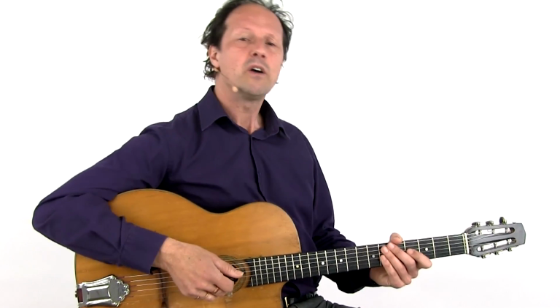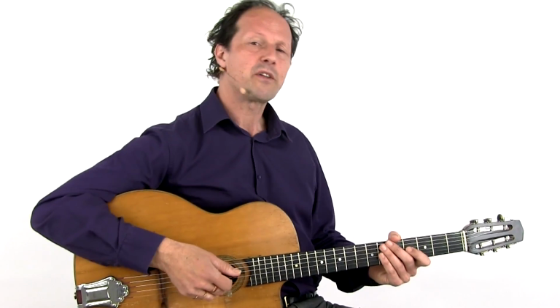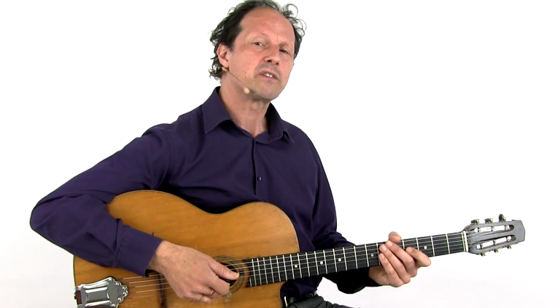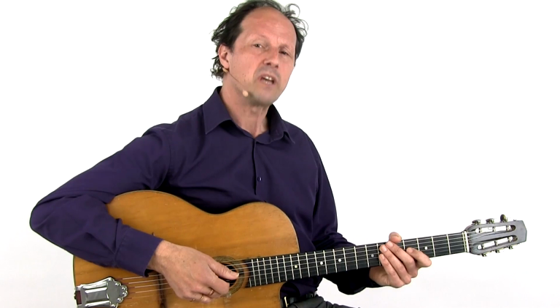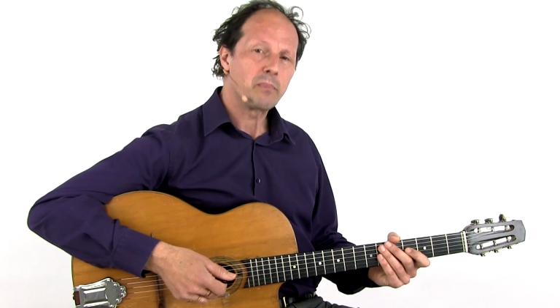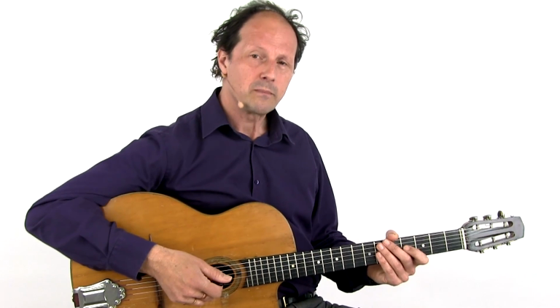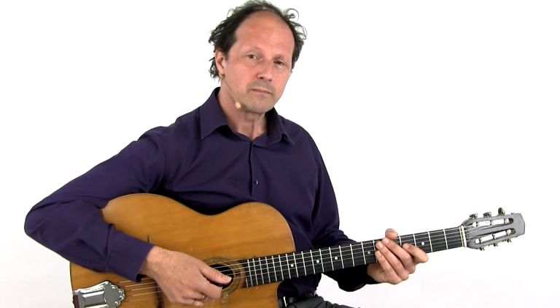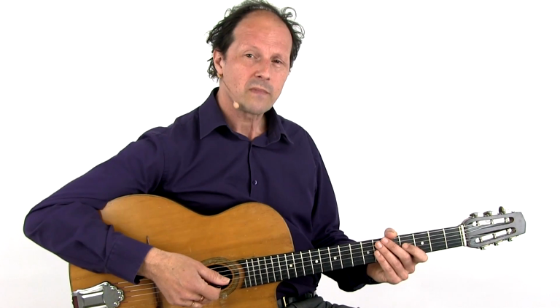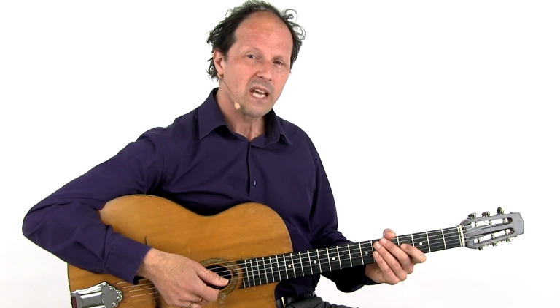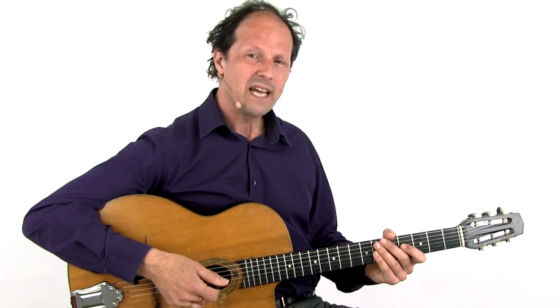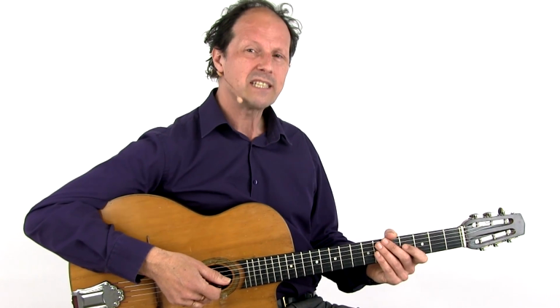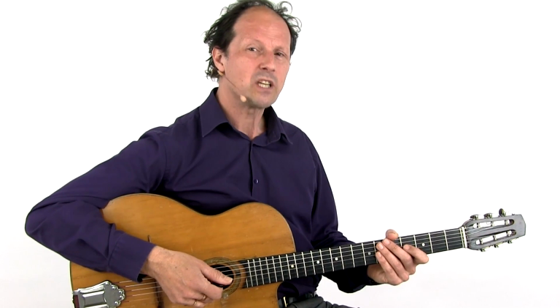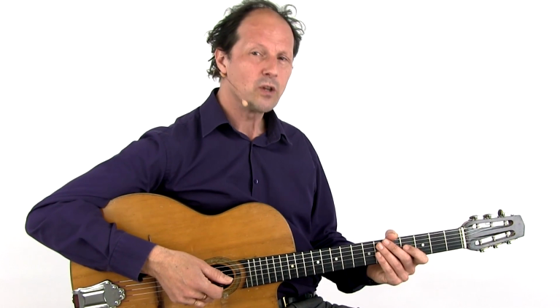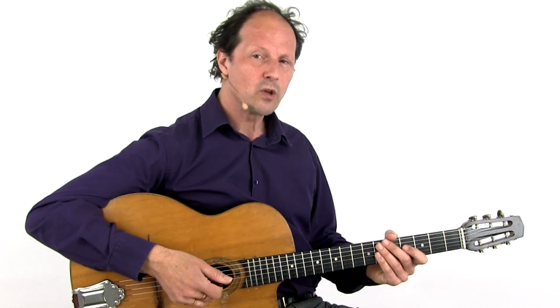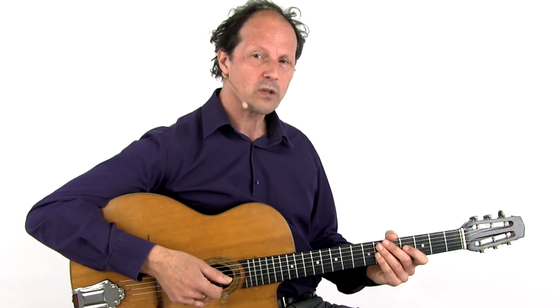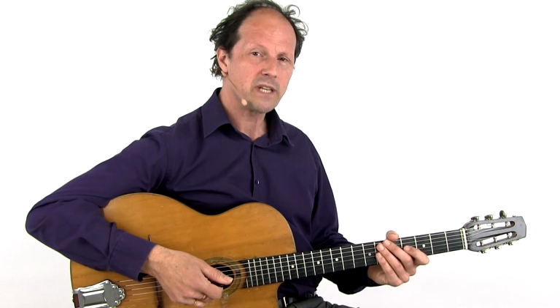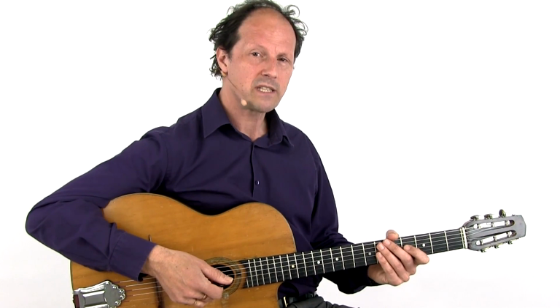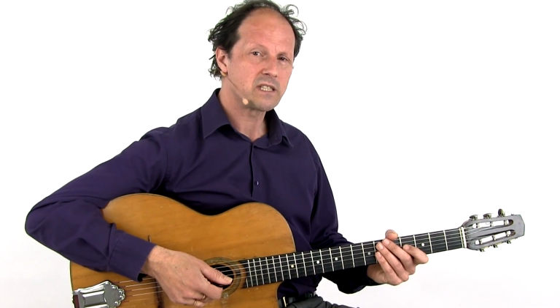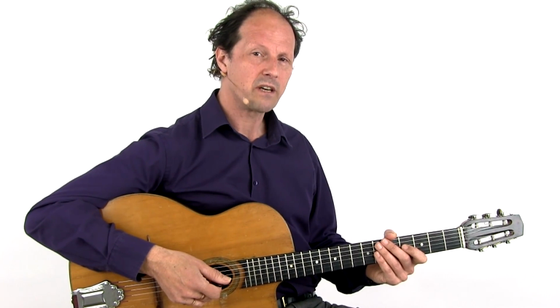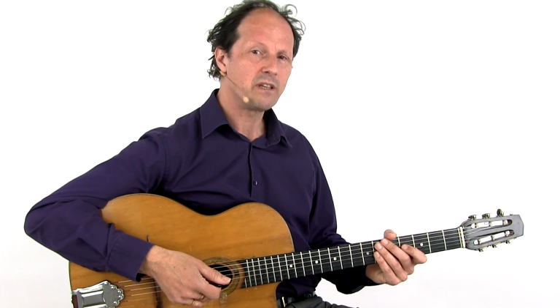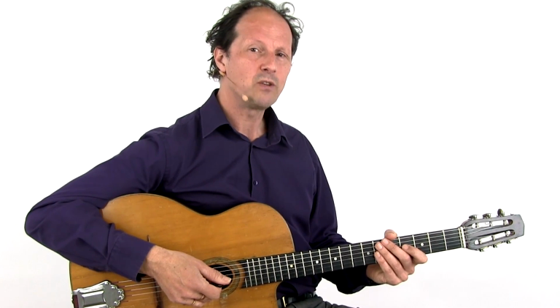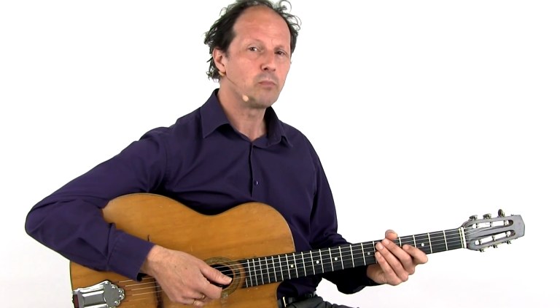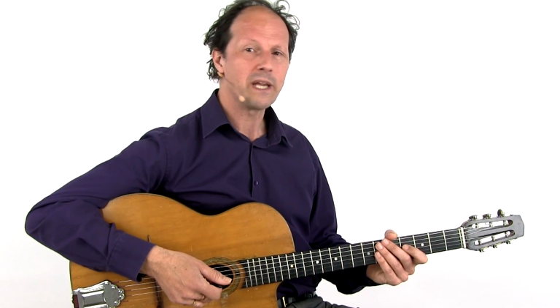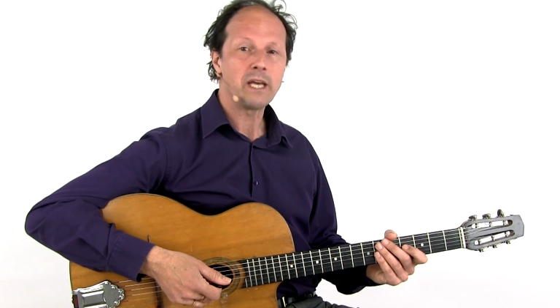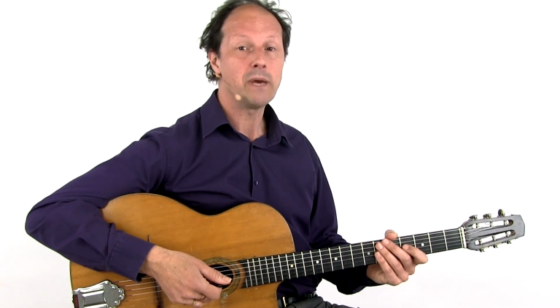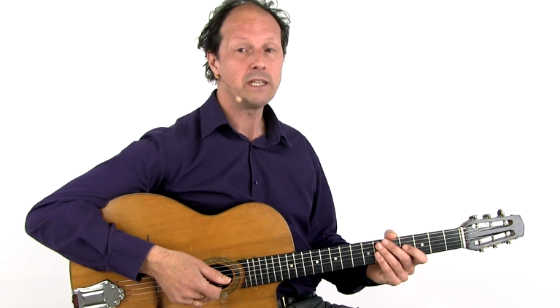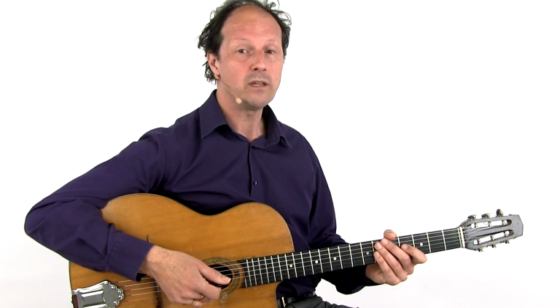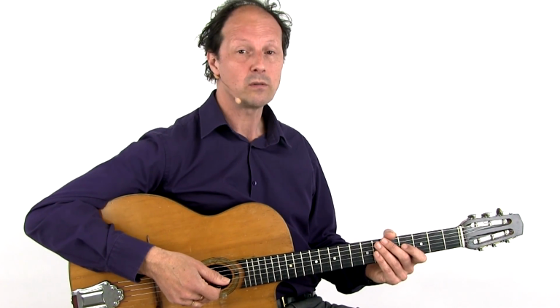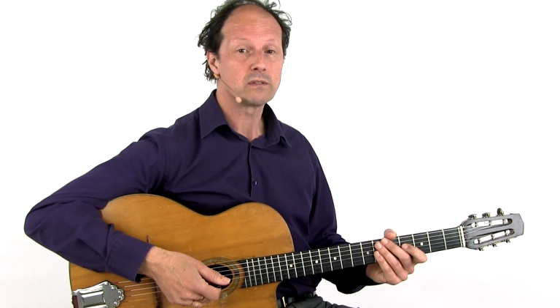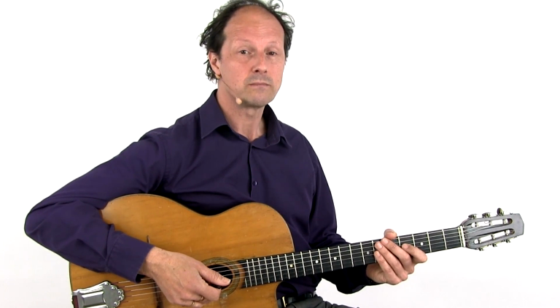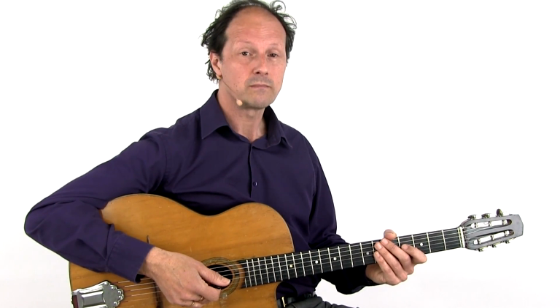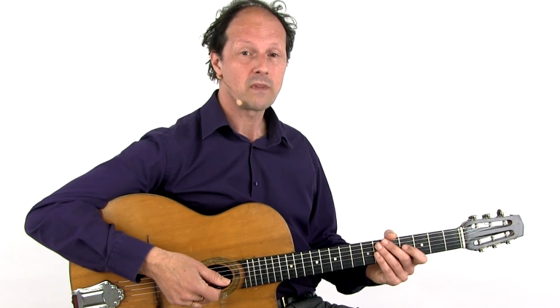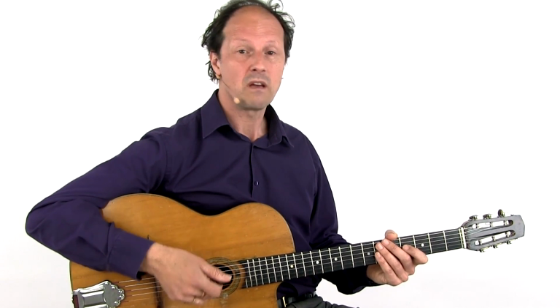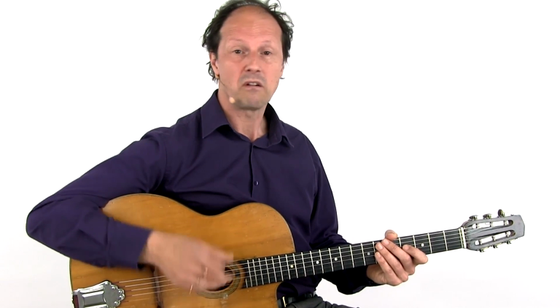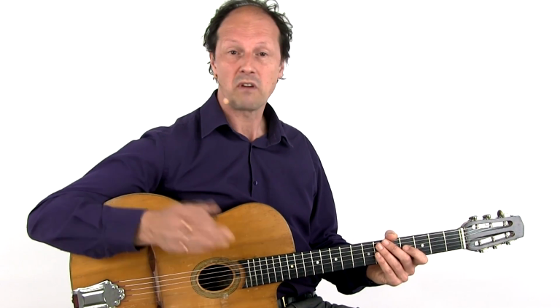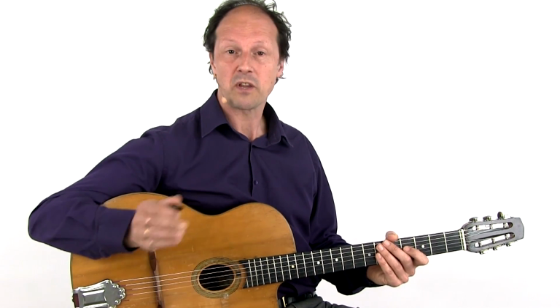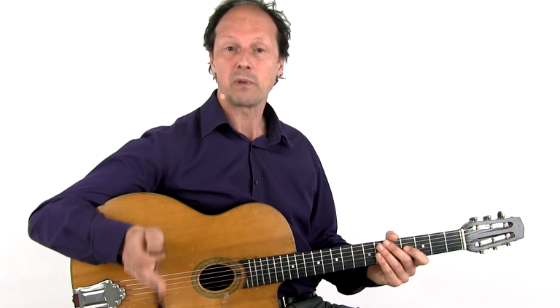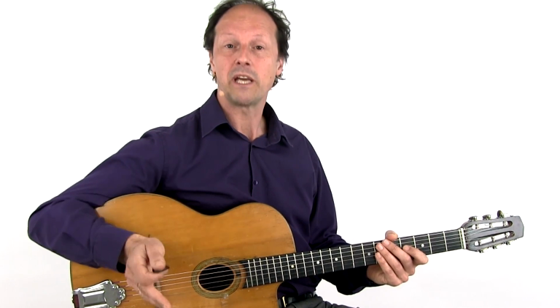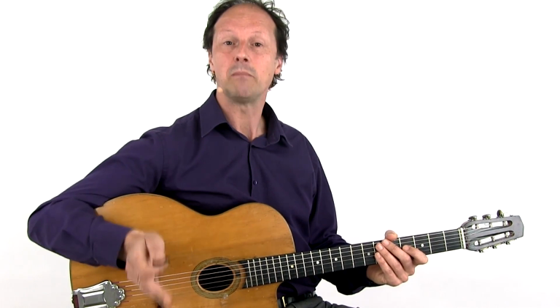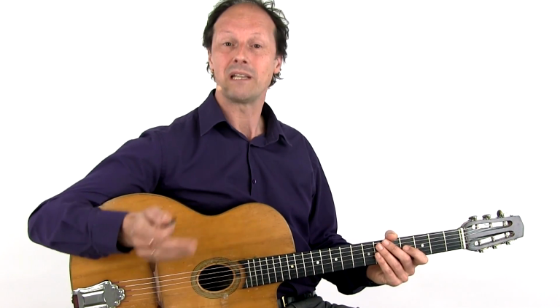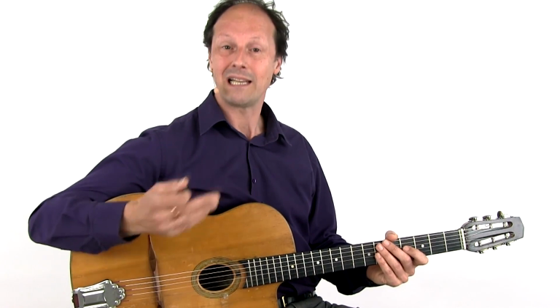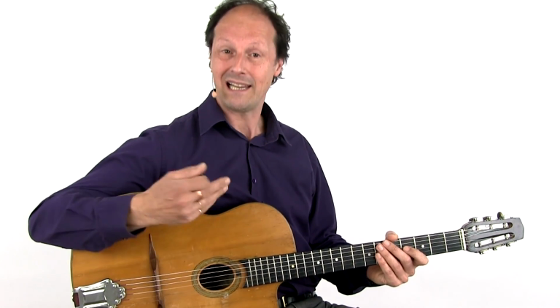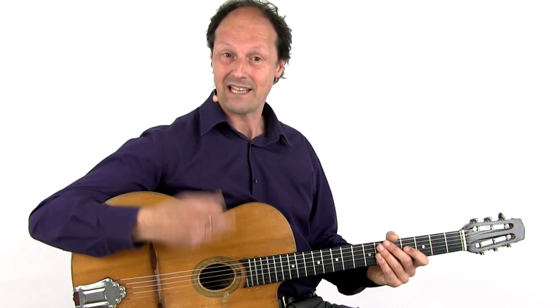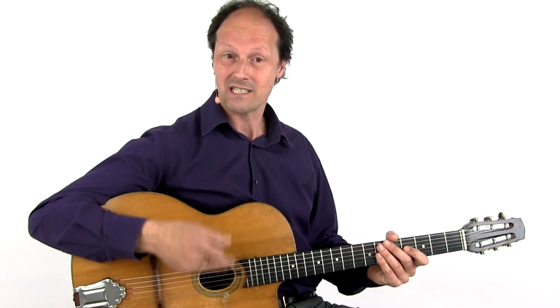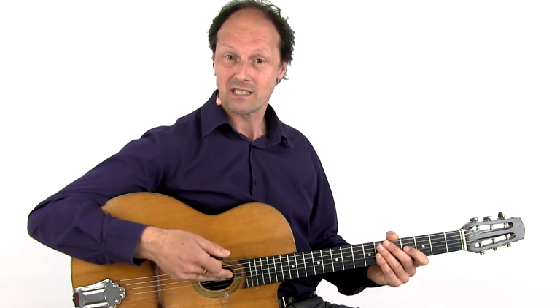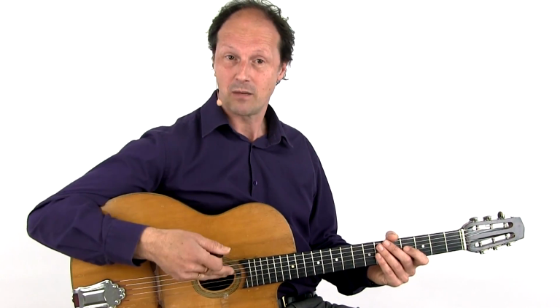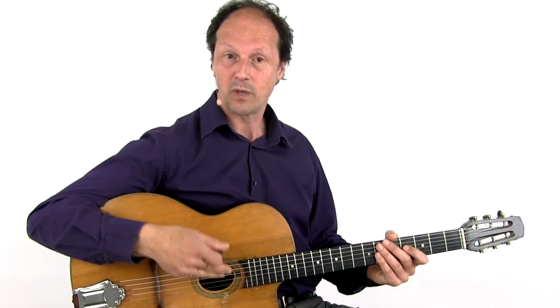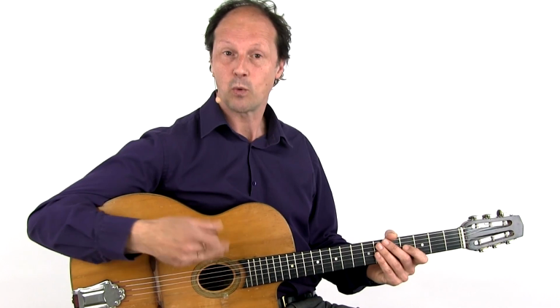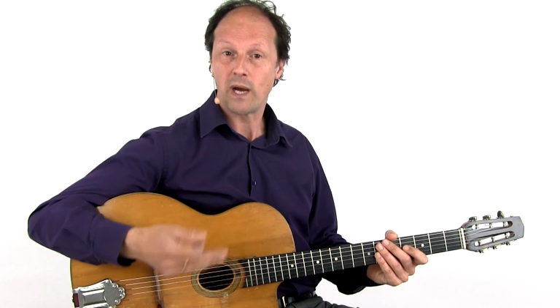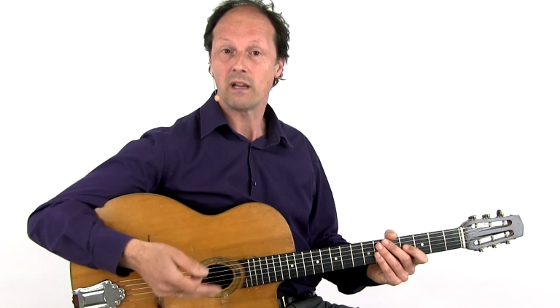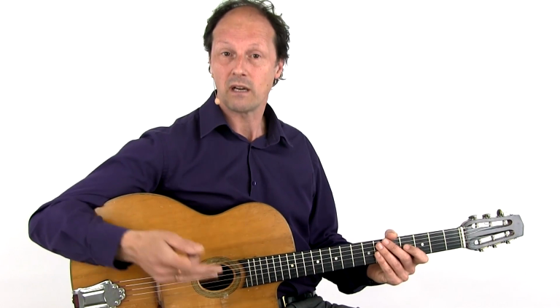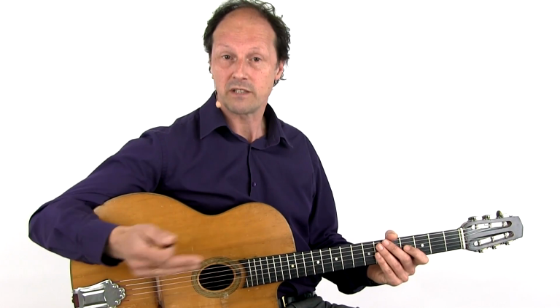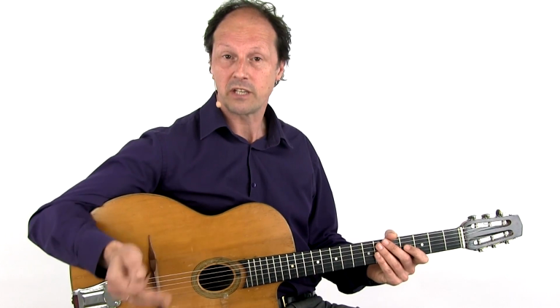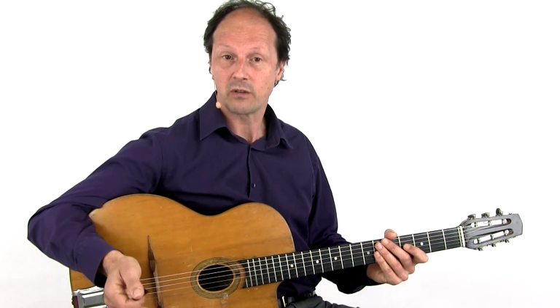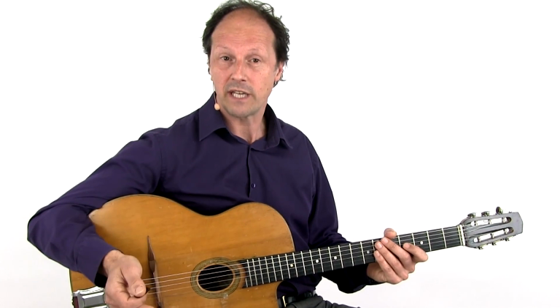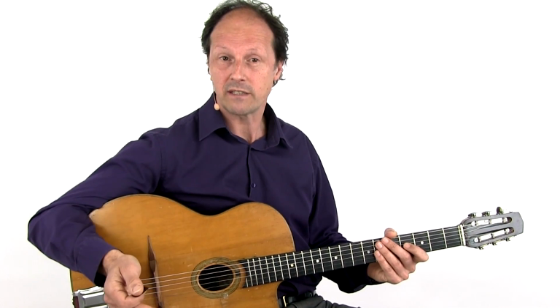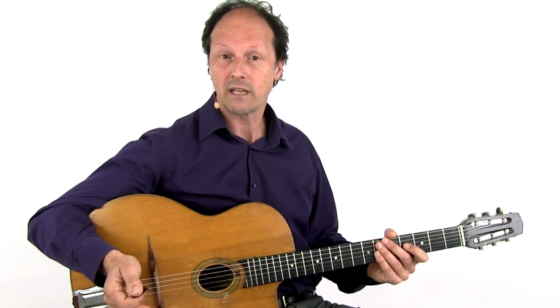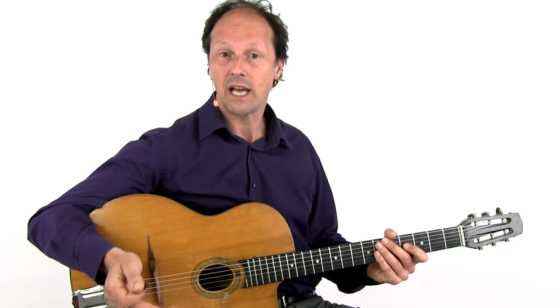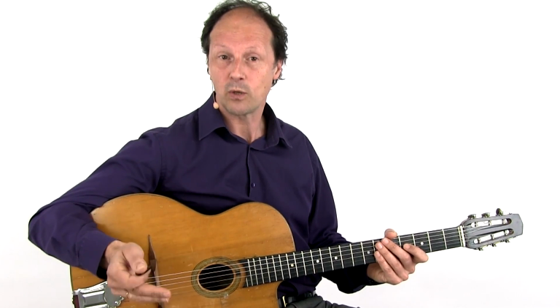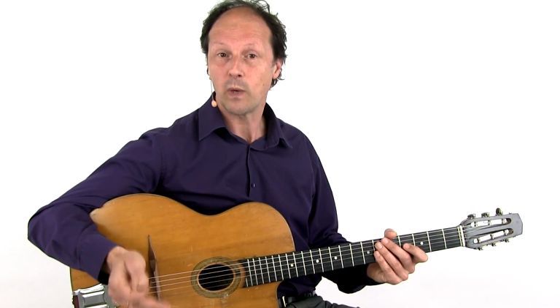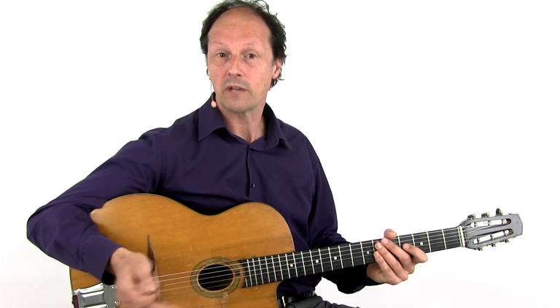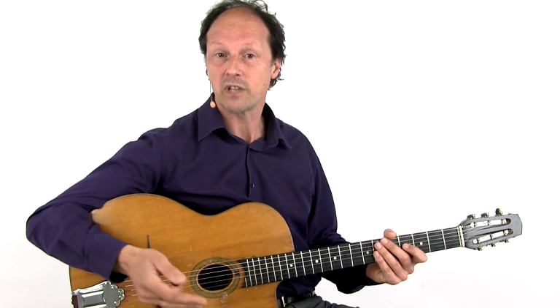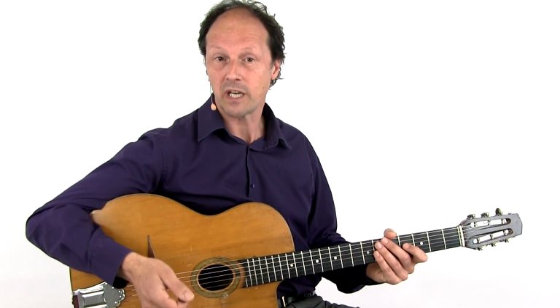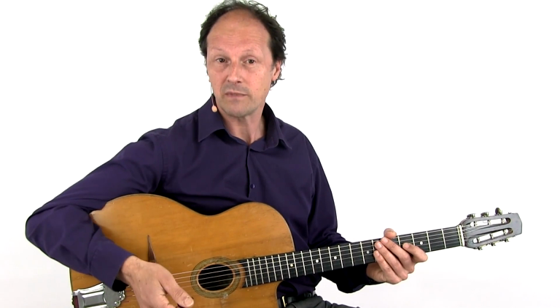Another tip: it is not necessary to play many notes. Rather play a bit less, but well articulated and well timed.